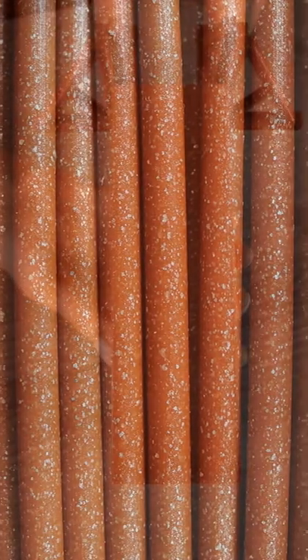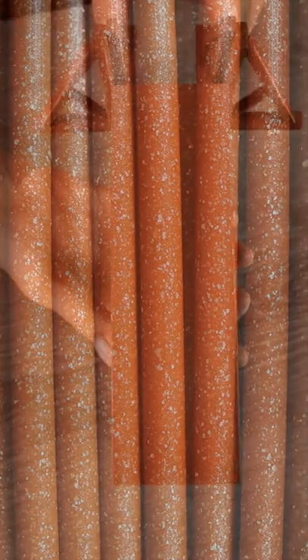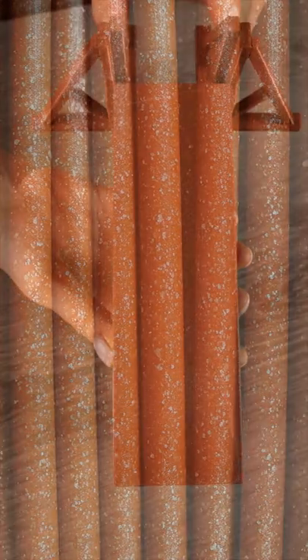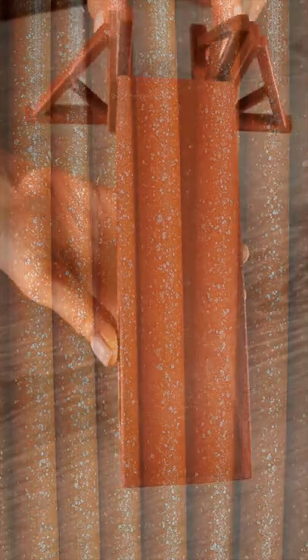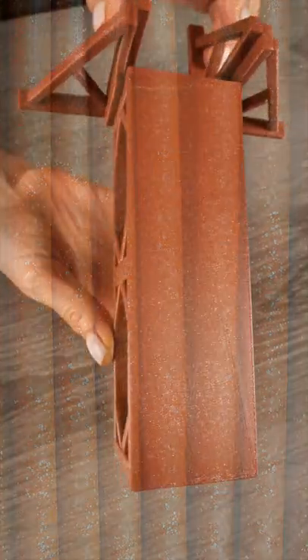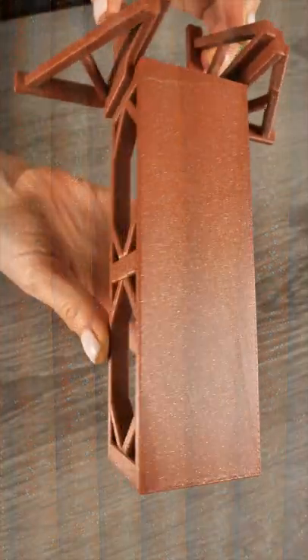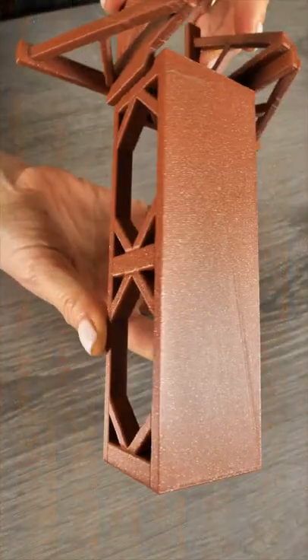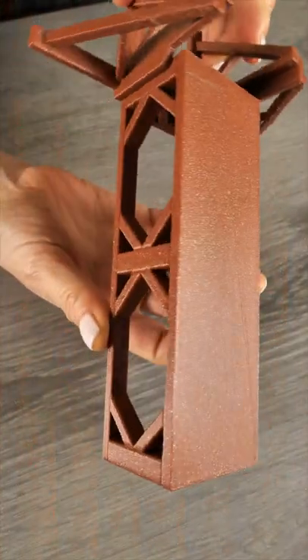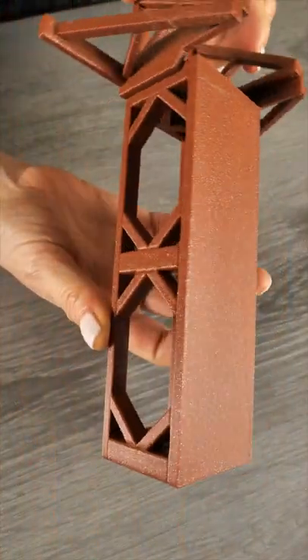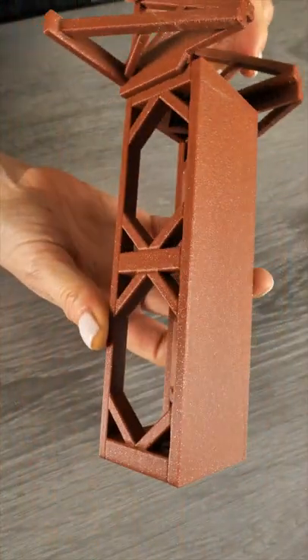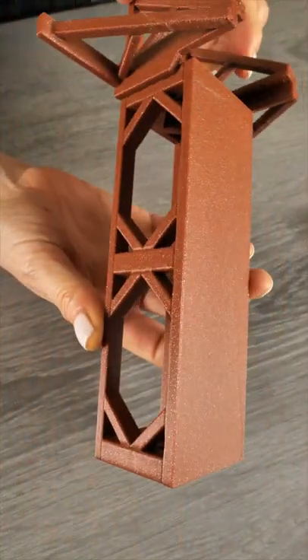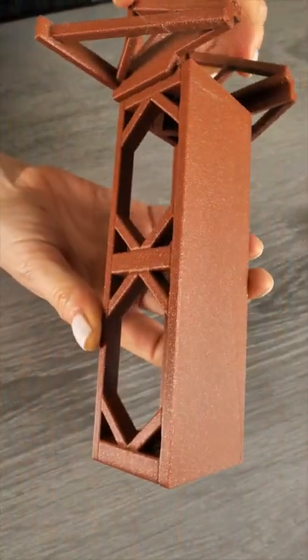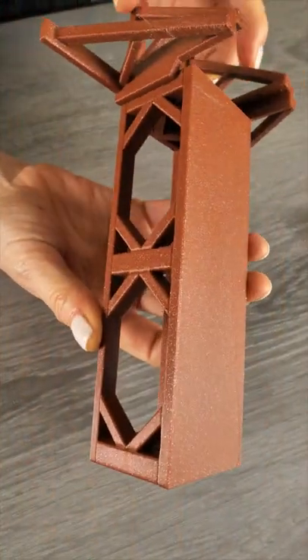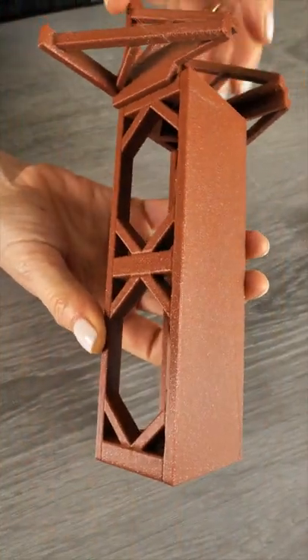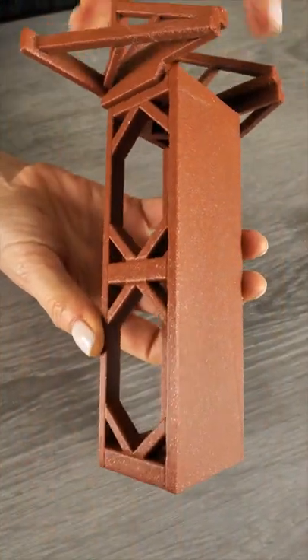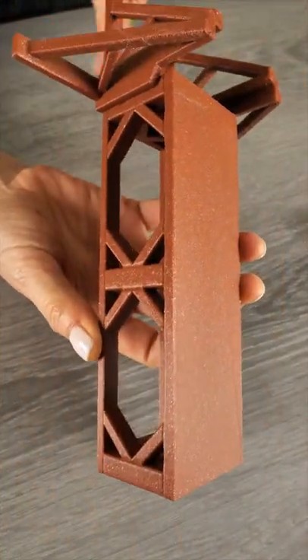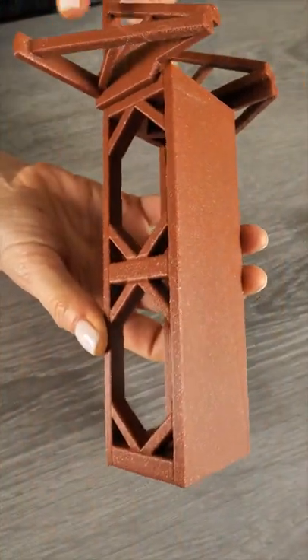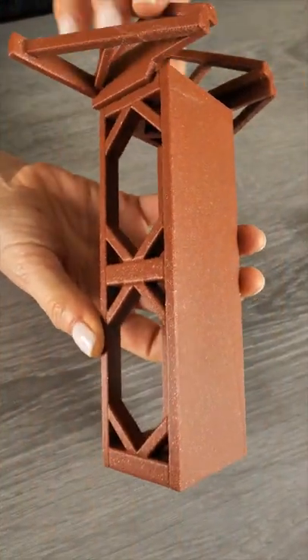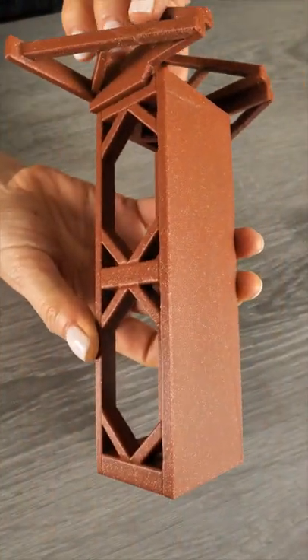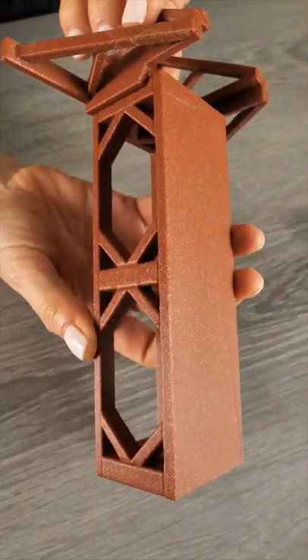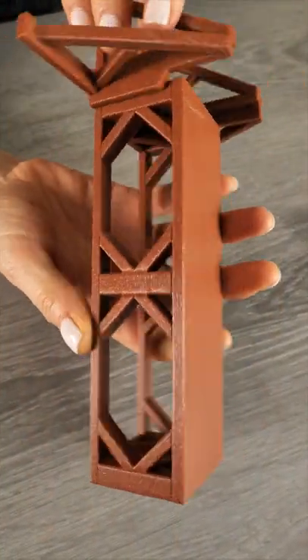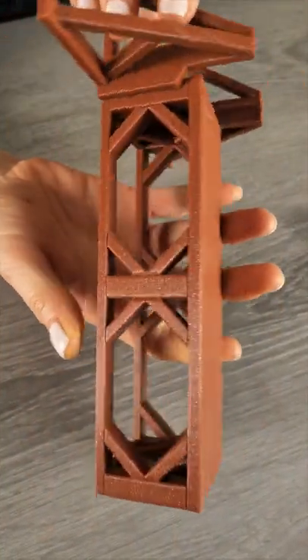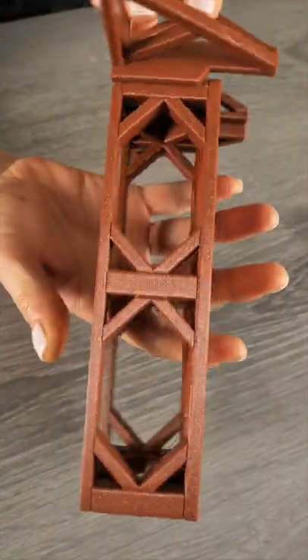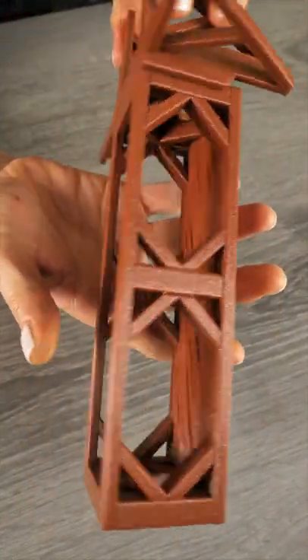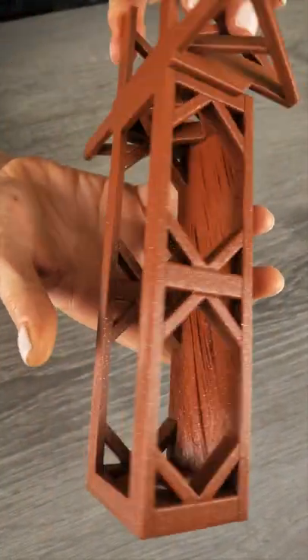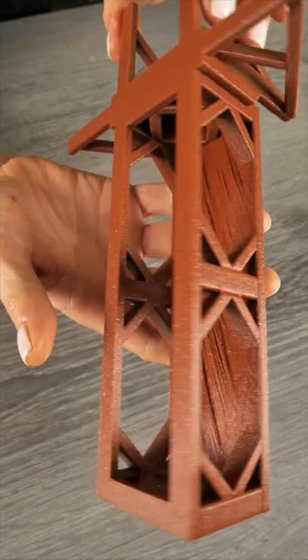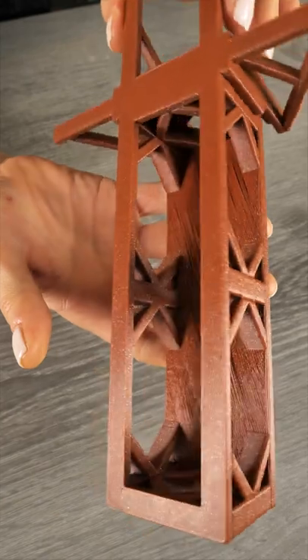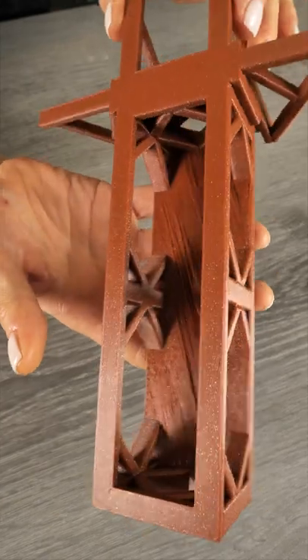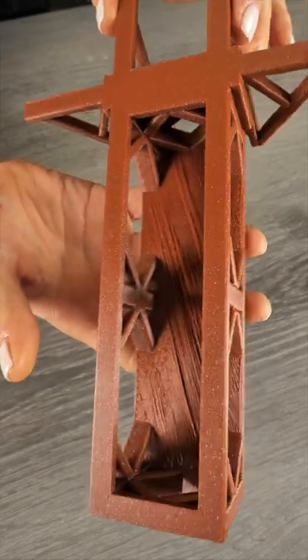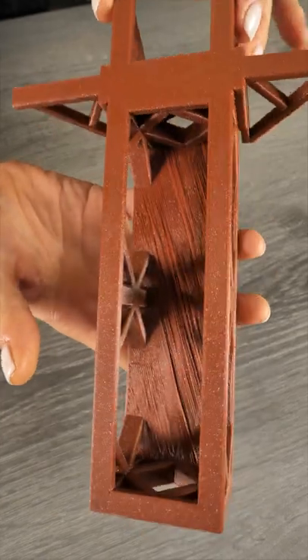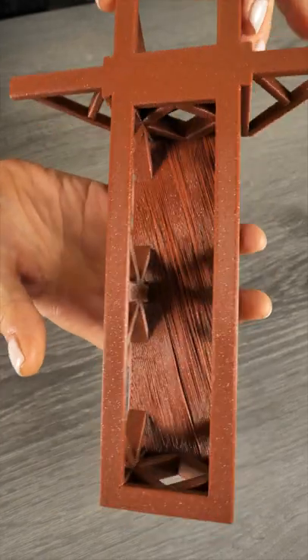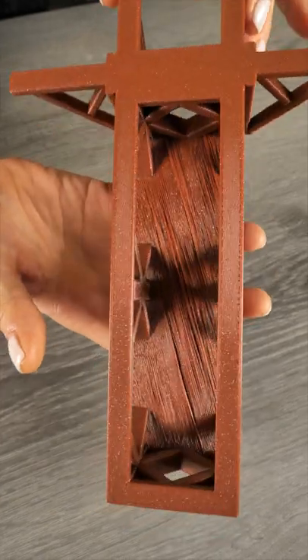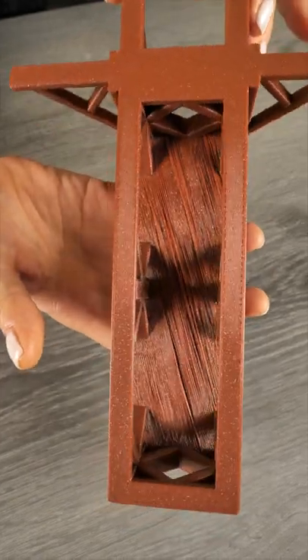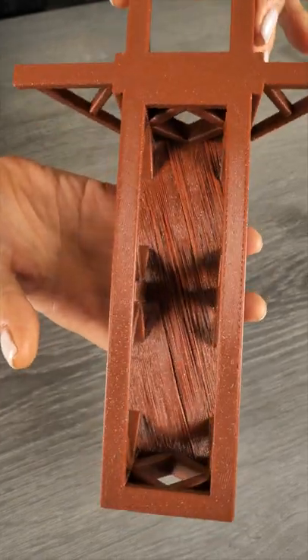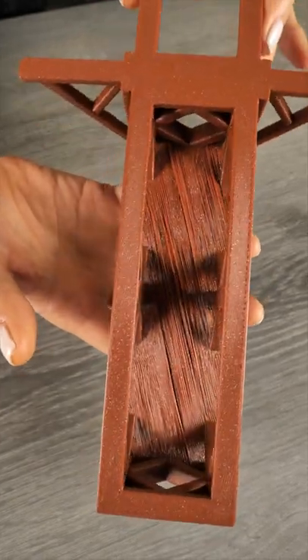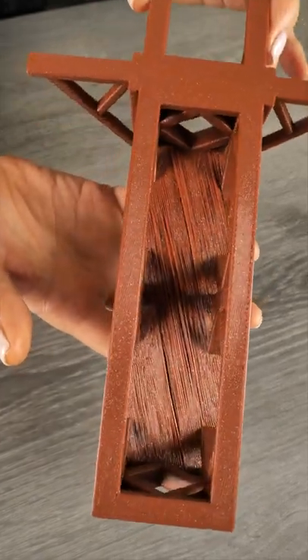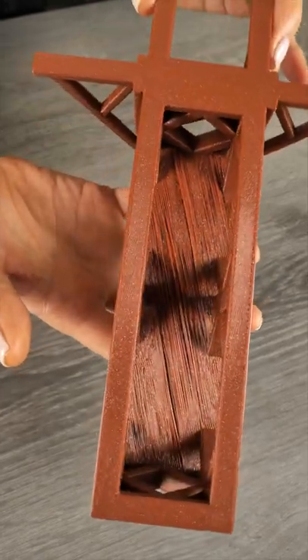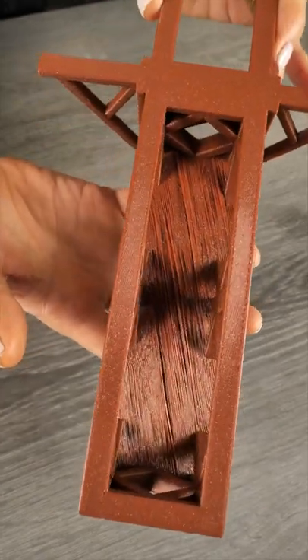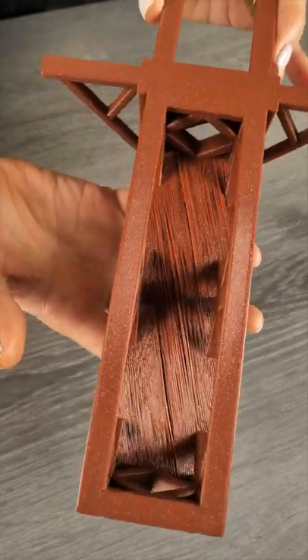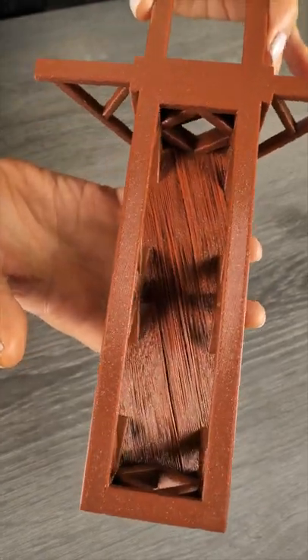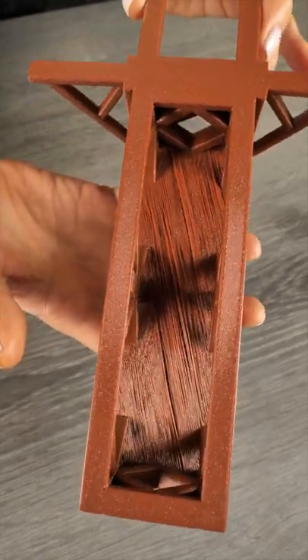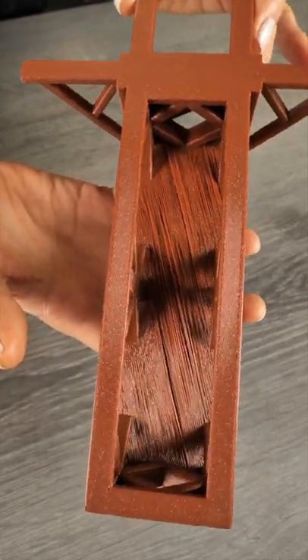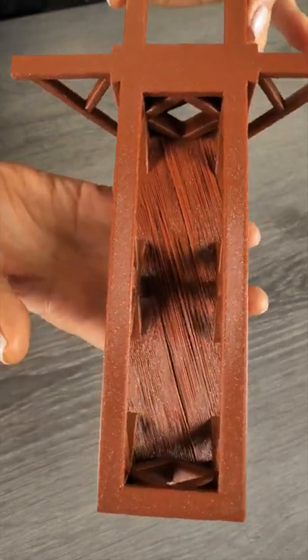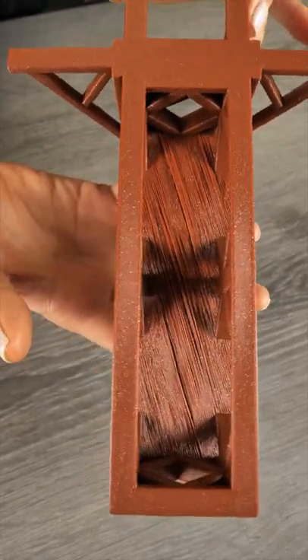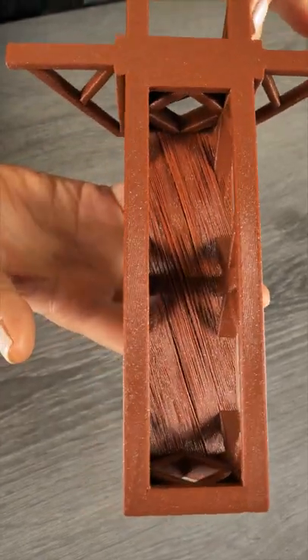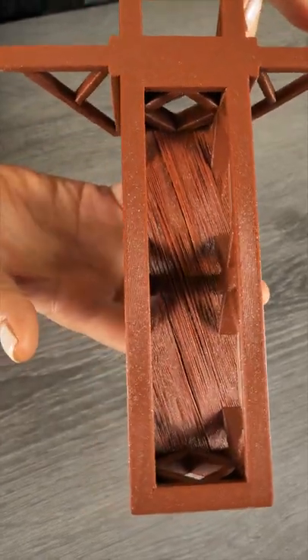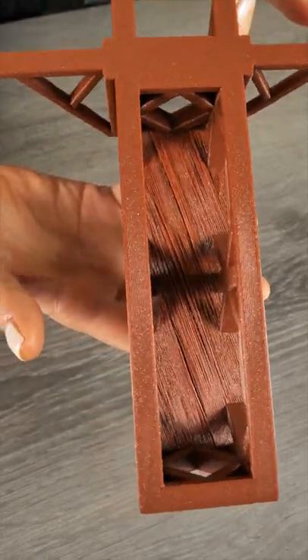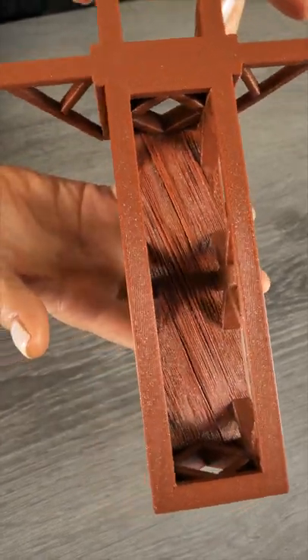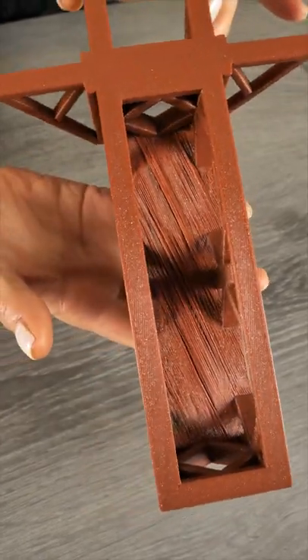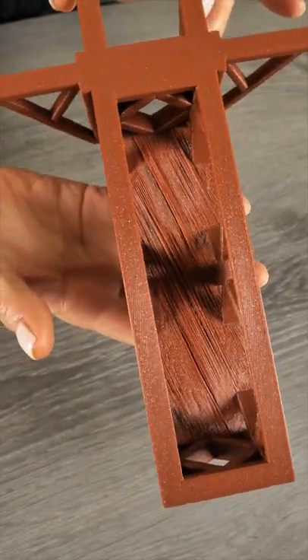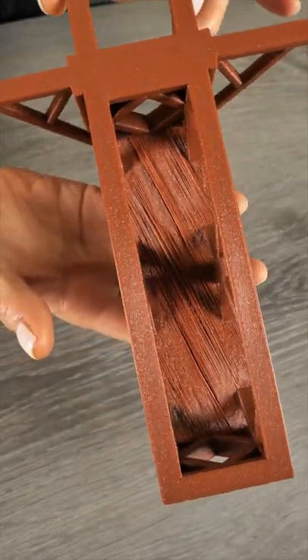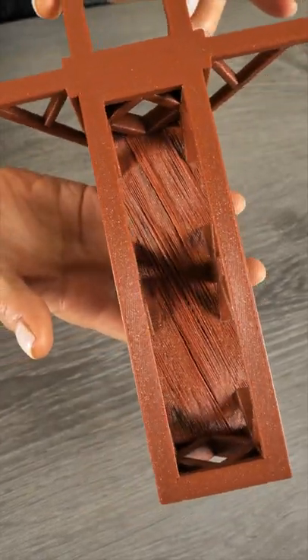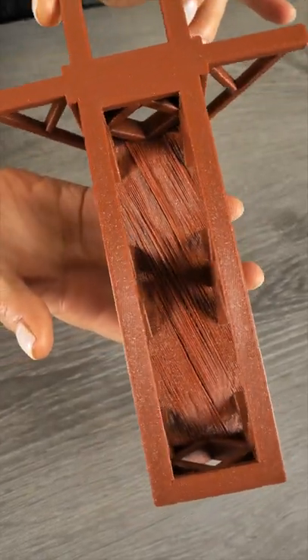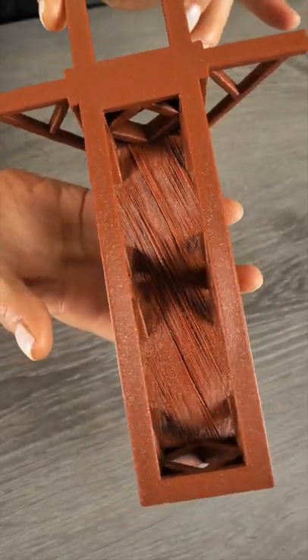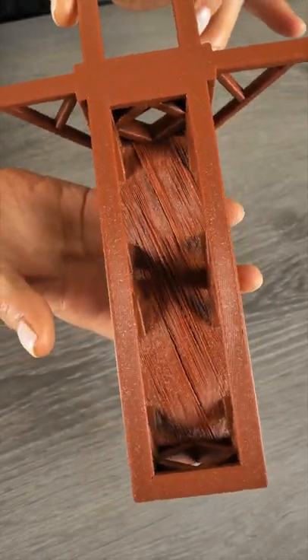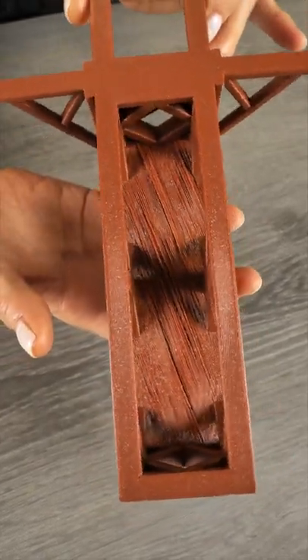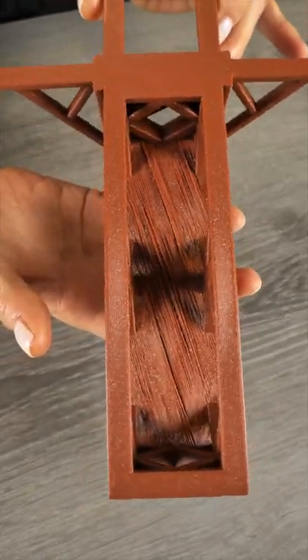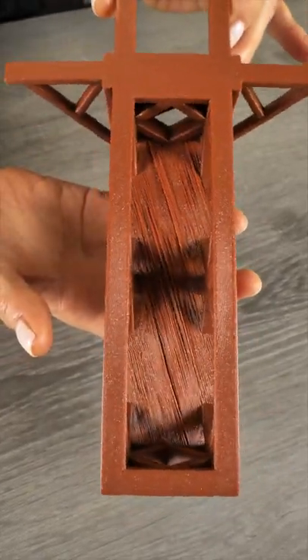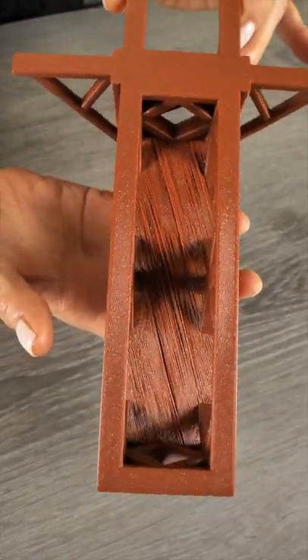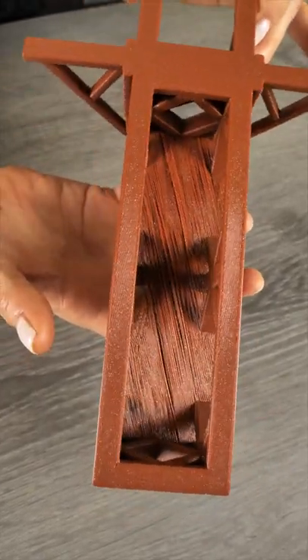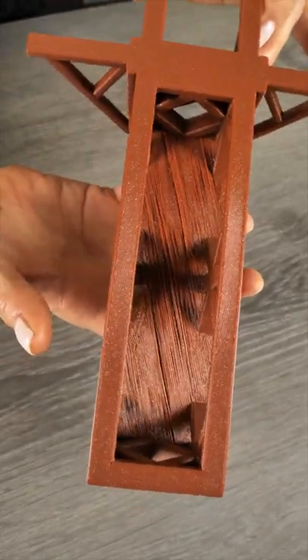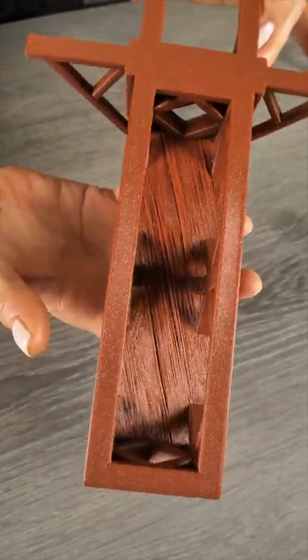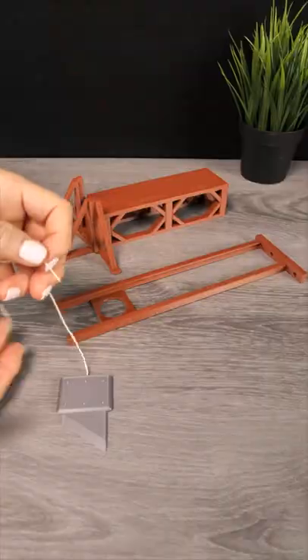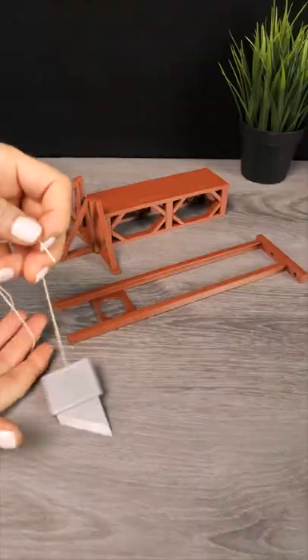You can put supports in this, but I chose not to, and look at this crazy bridging — and it made it. It's a pretty impressive filament.